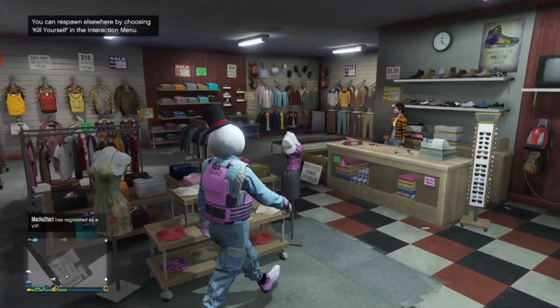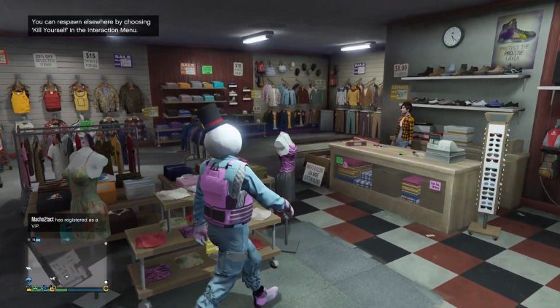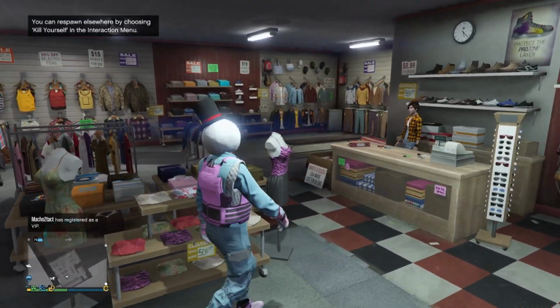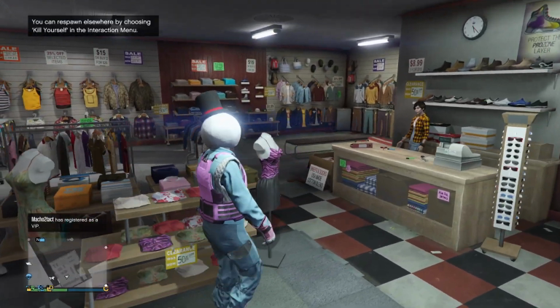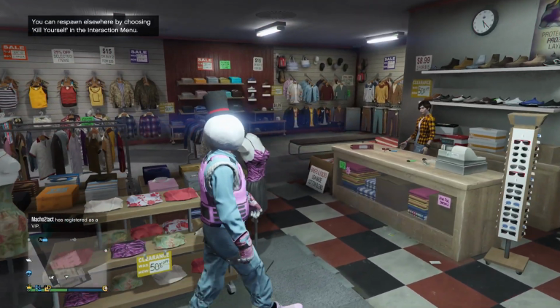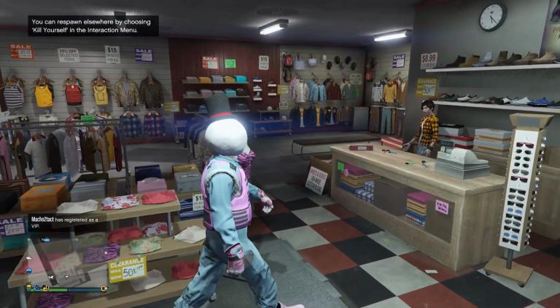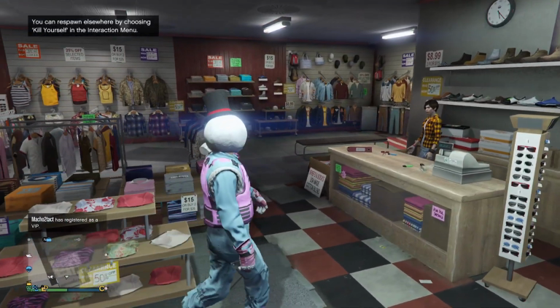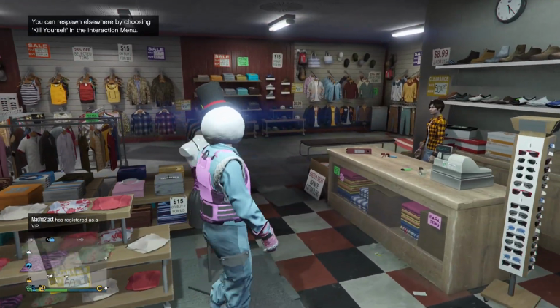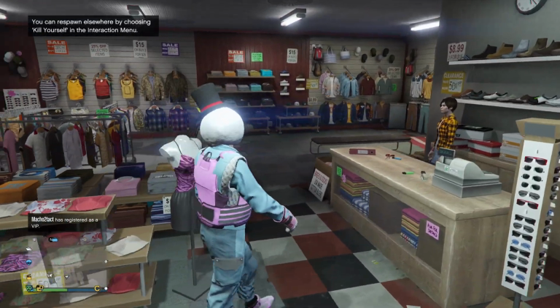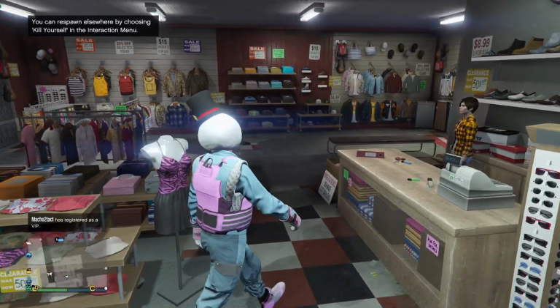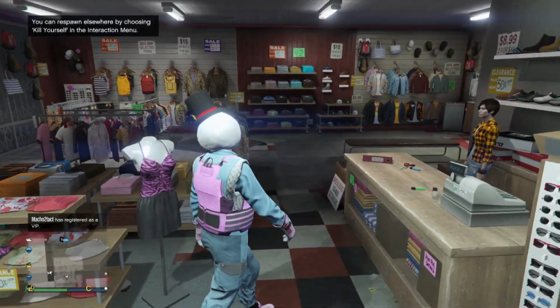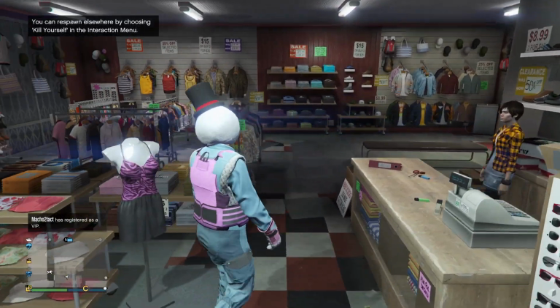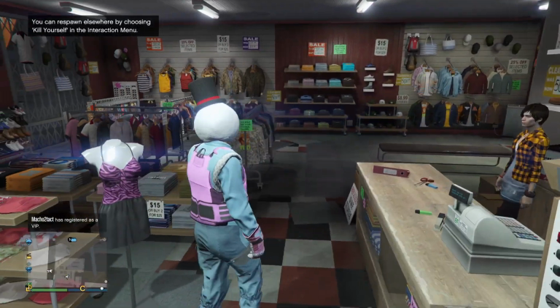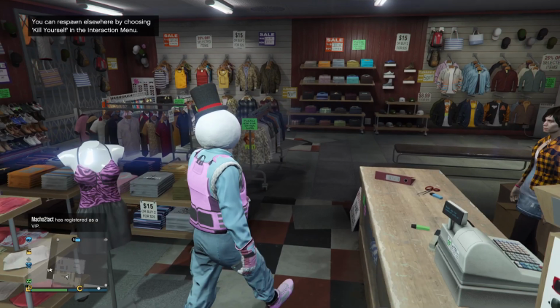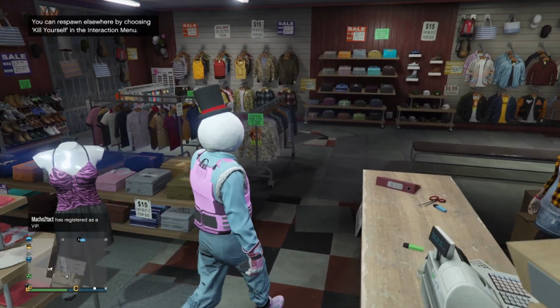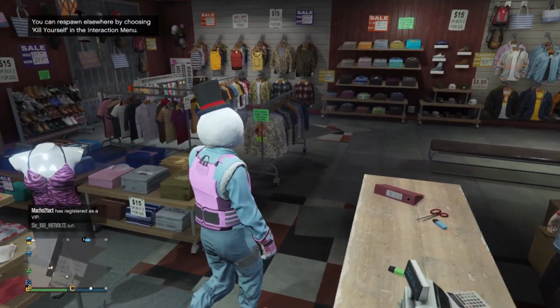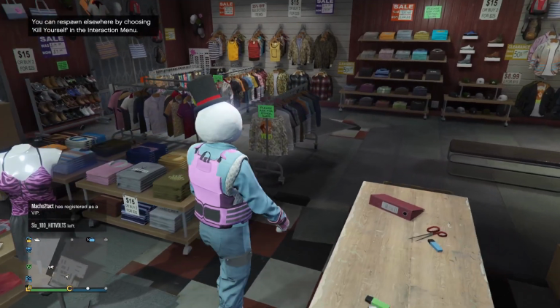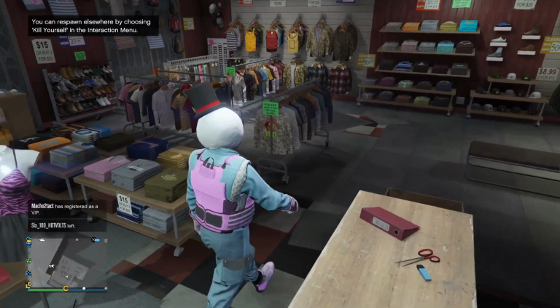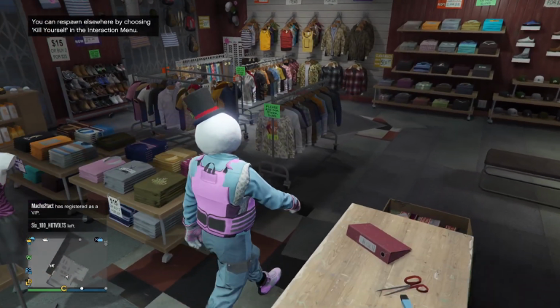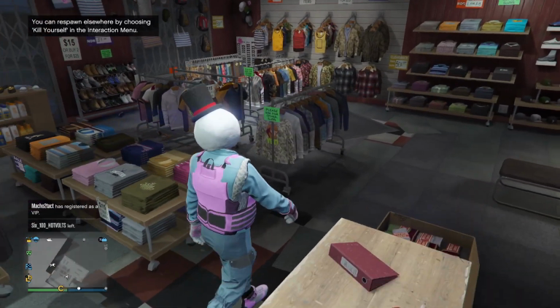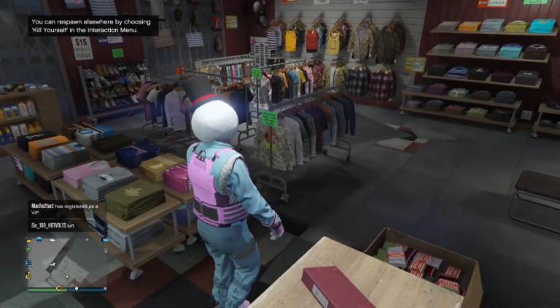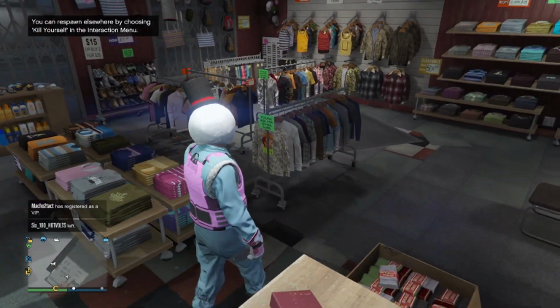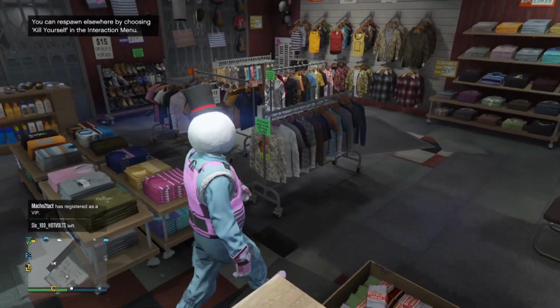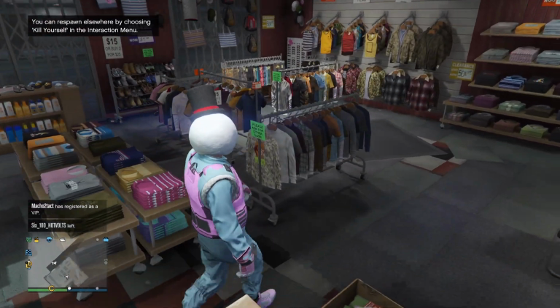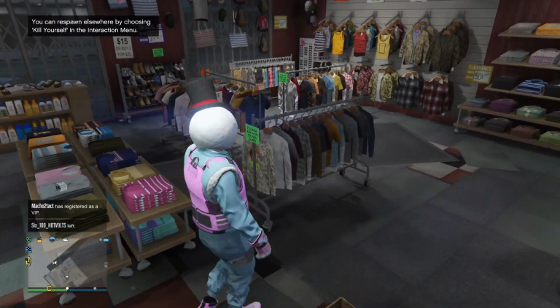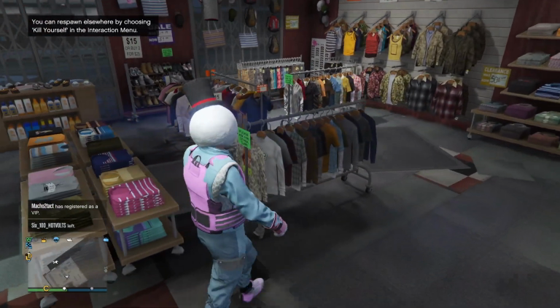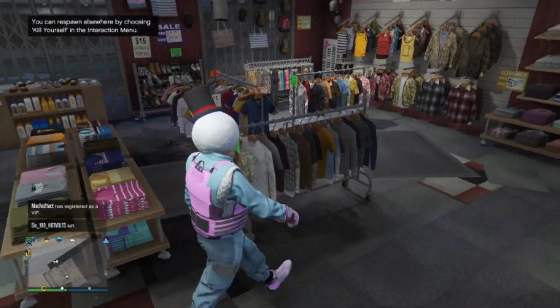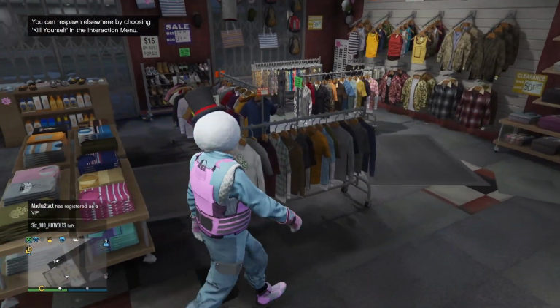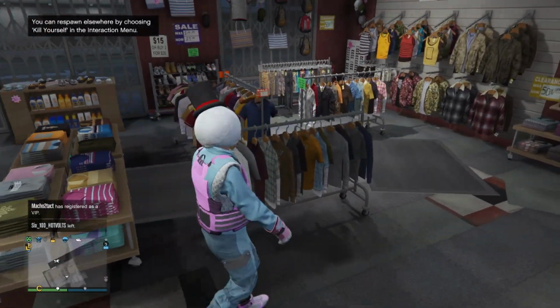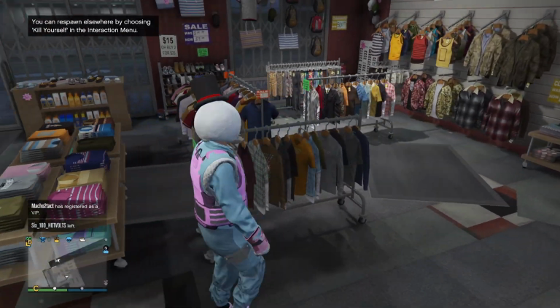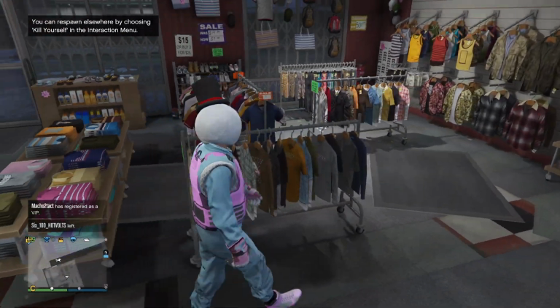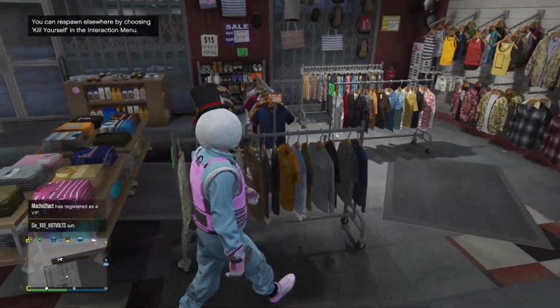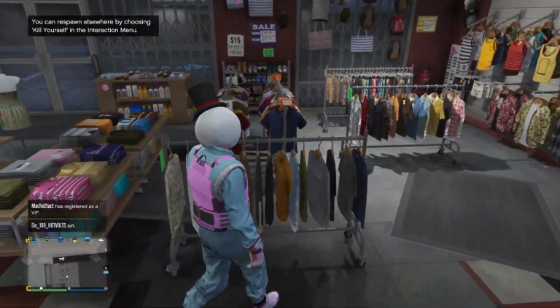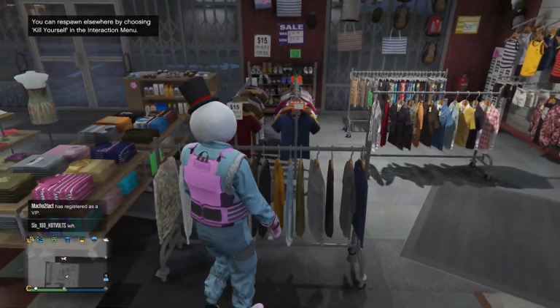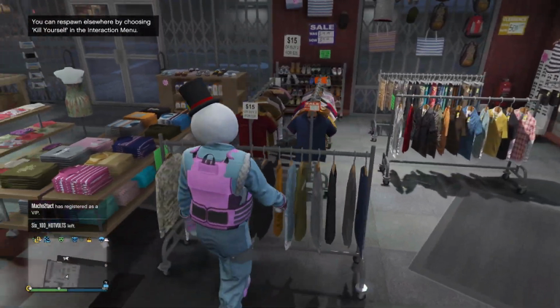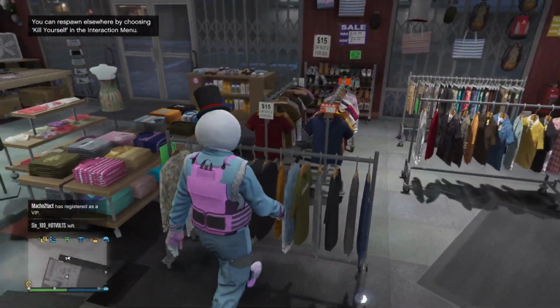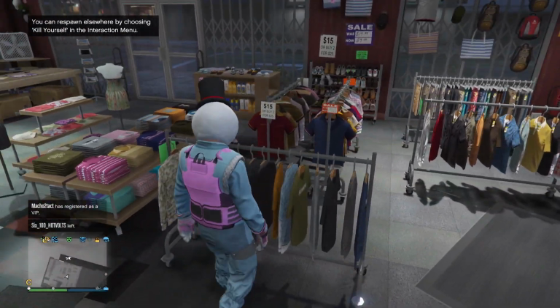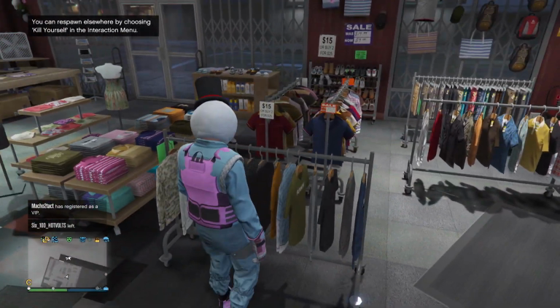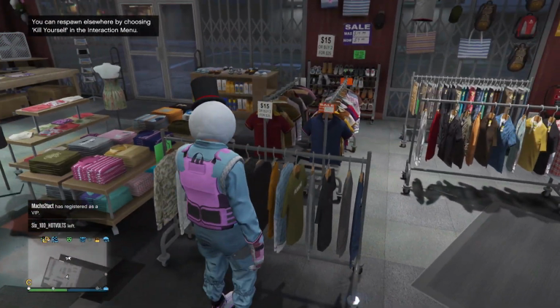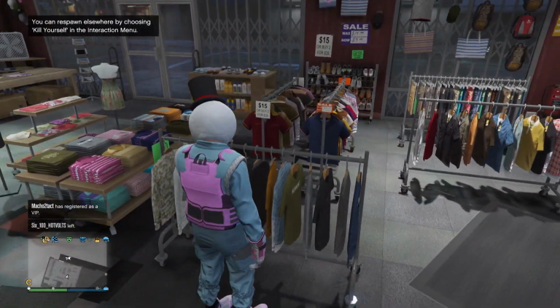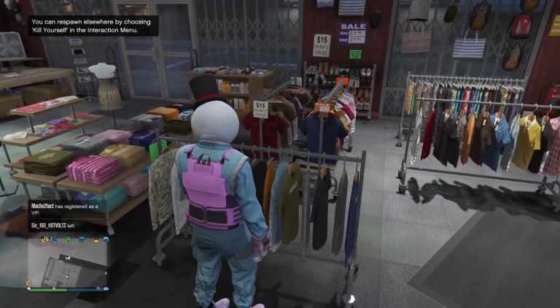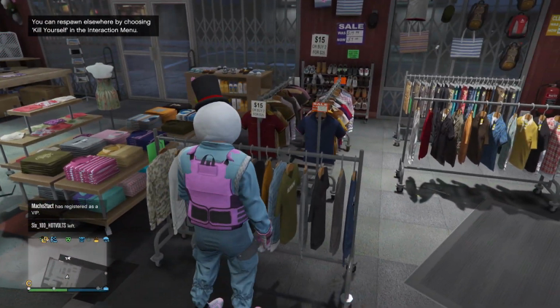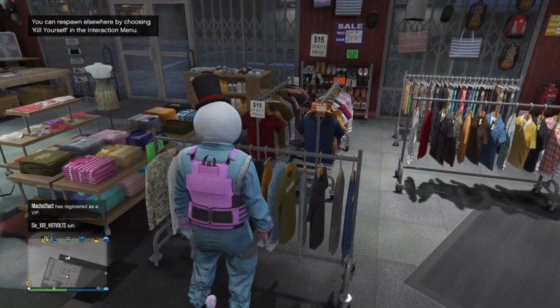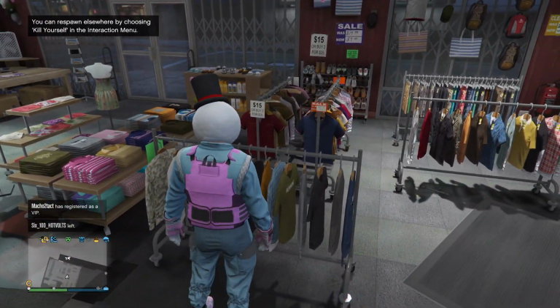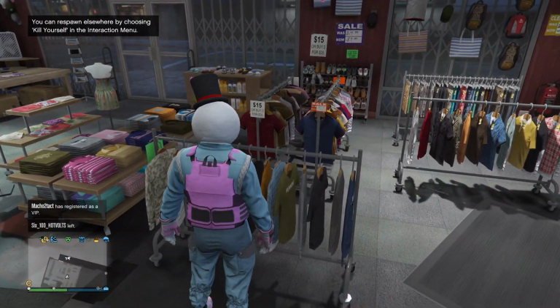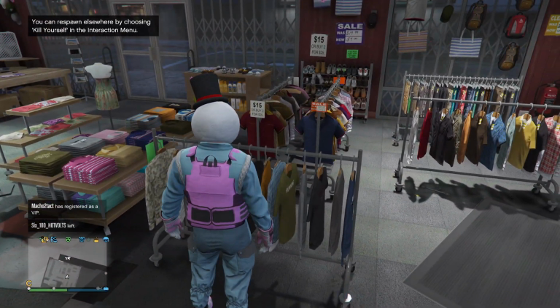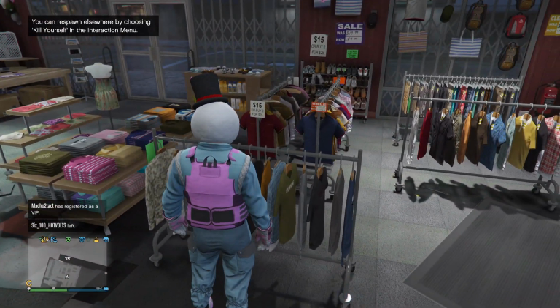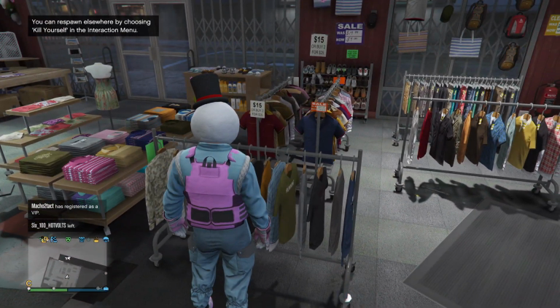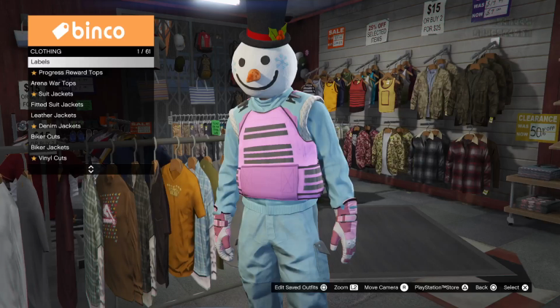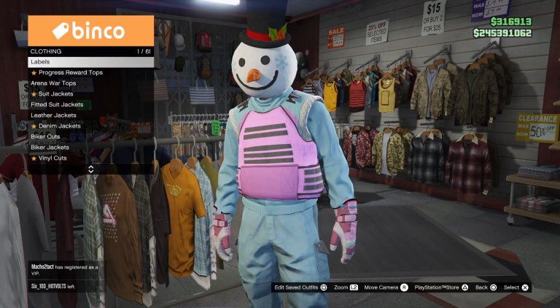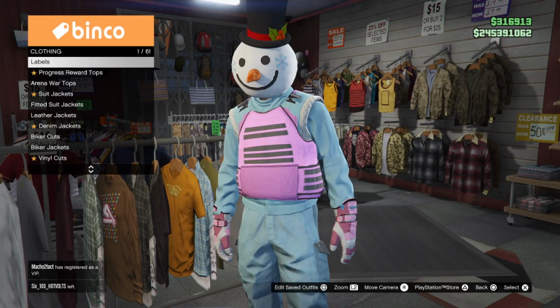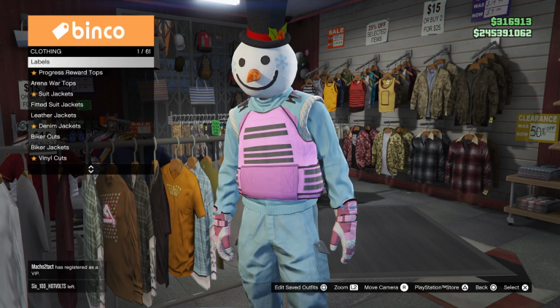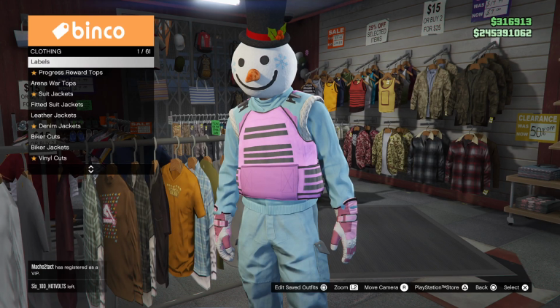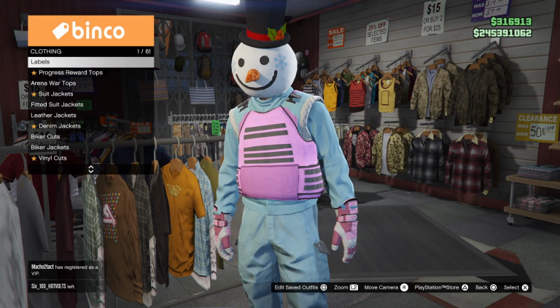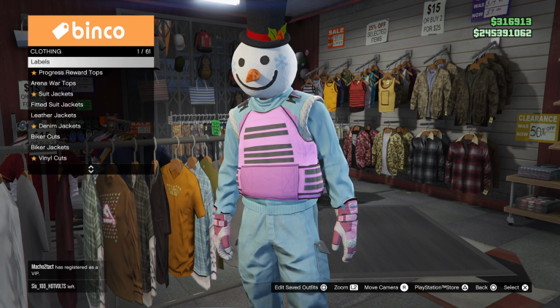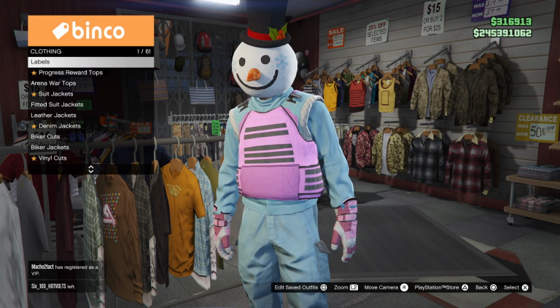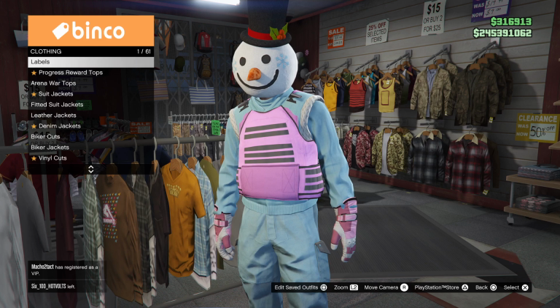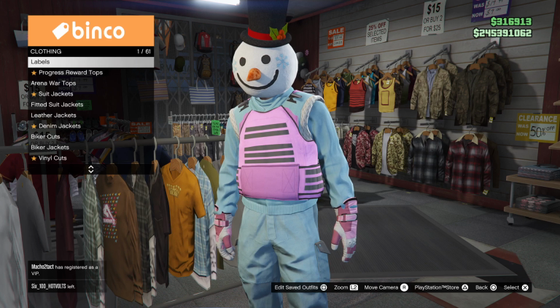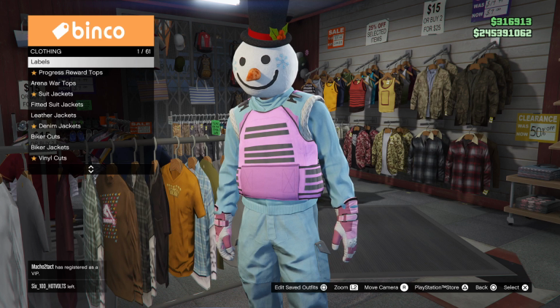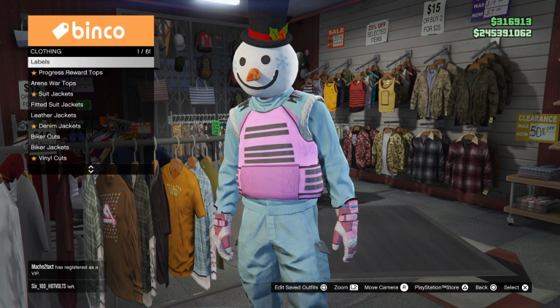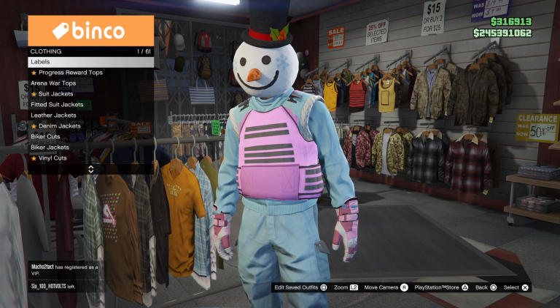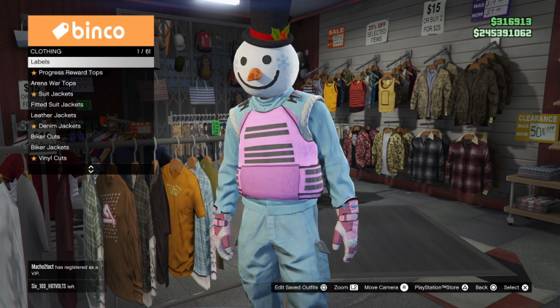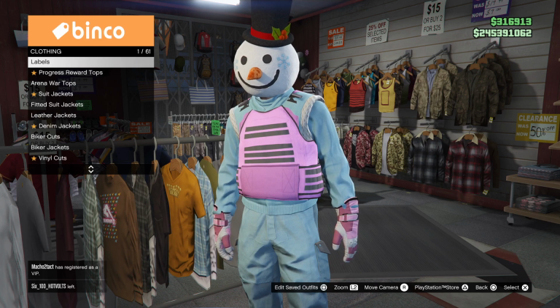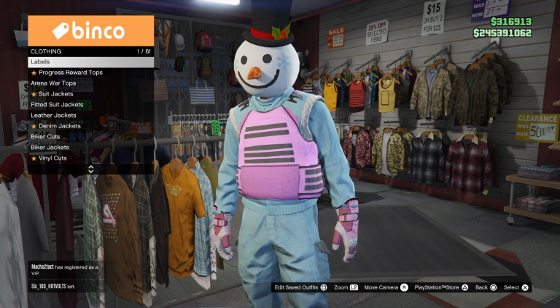Go ahead and make your way to any clothing store, walk up to the shirt section, and press right on the D-pad.